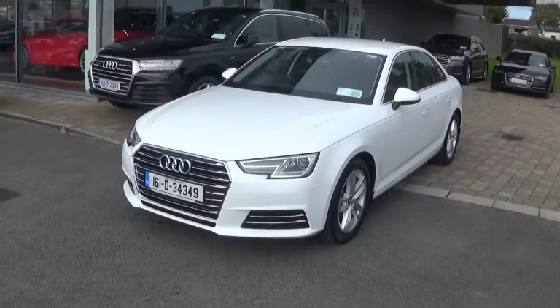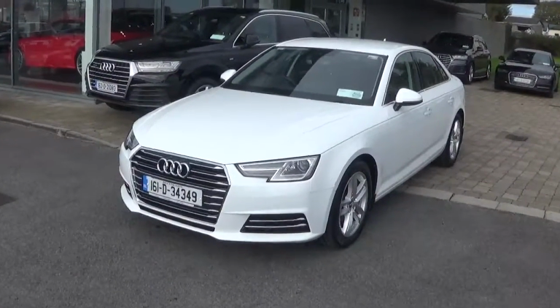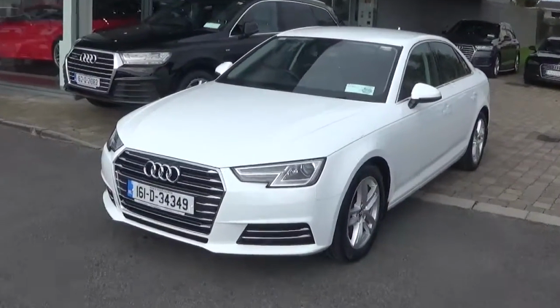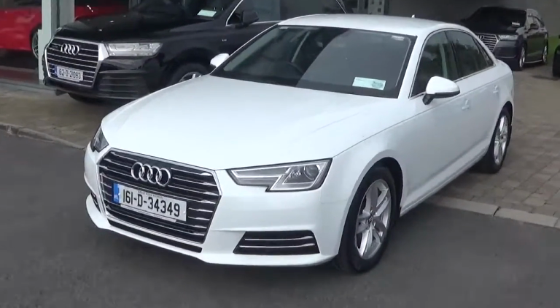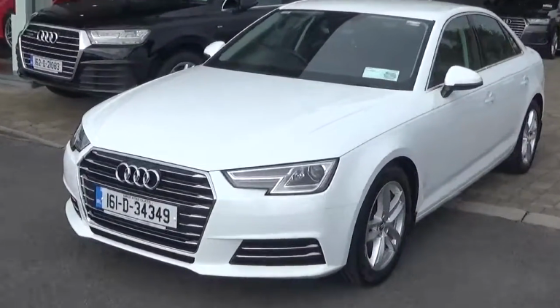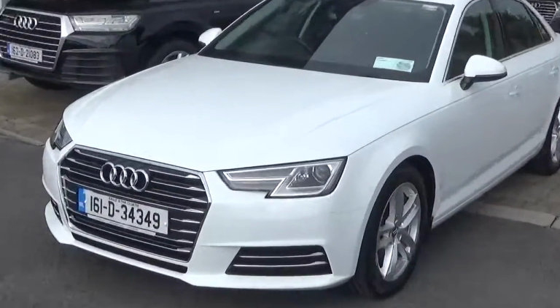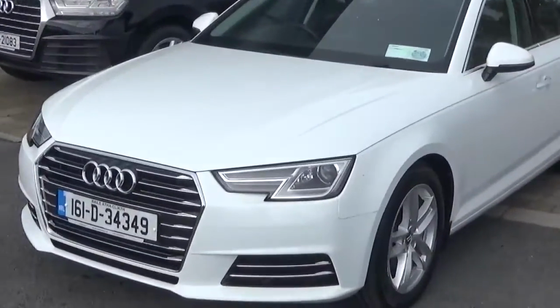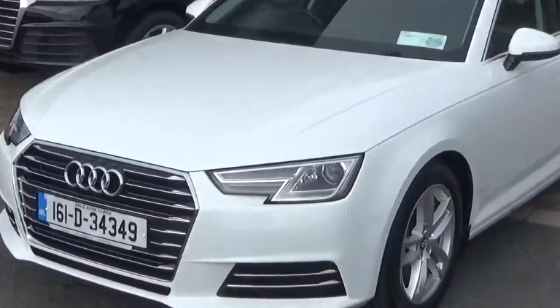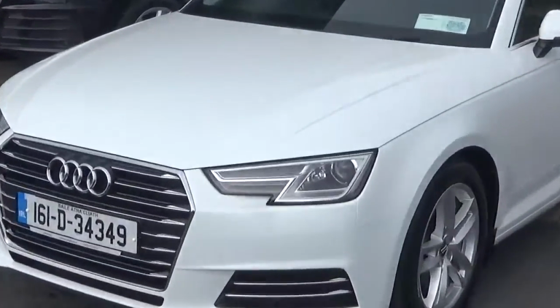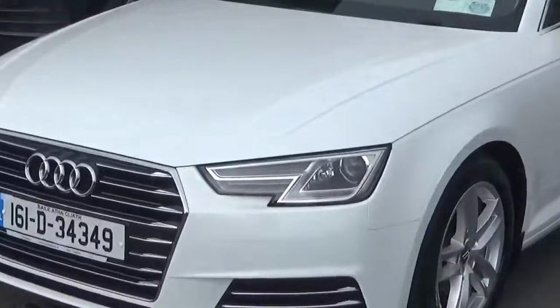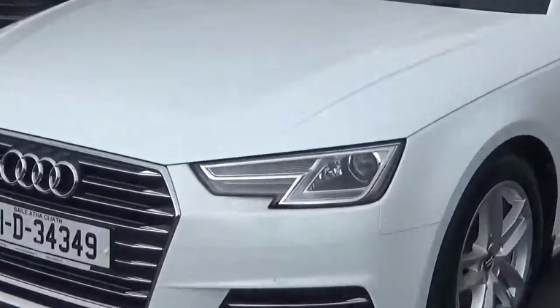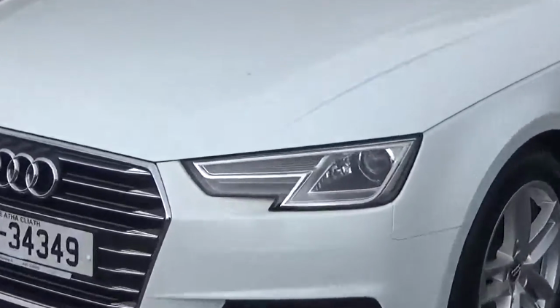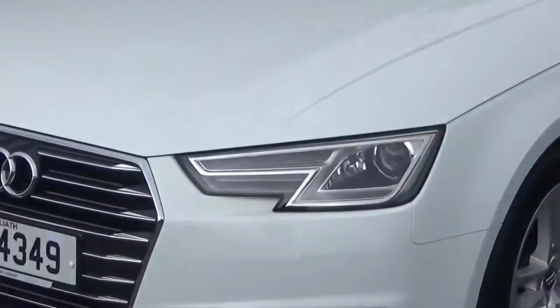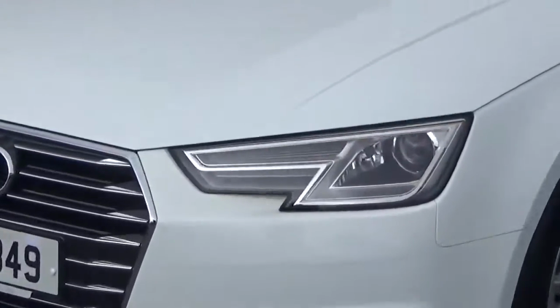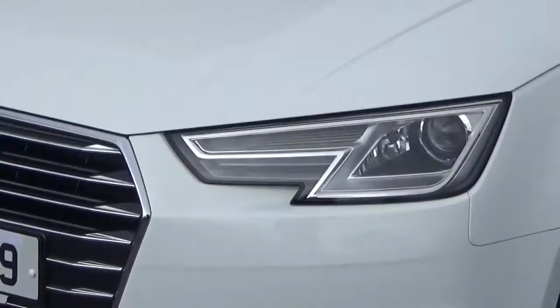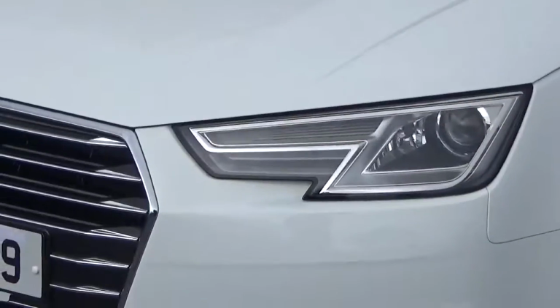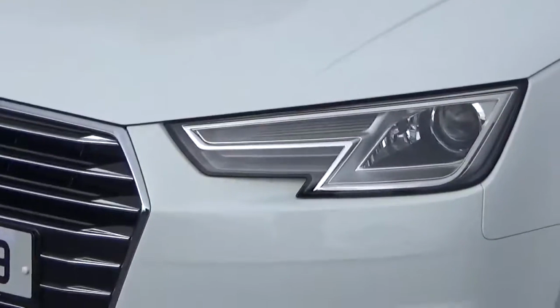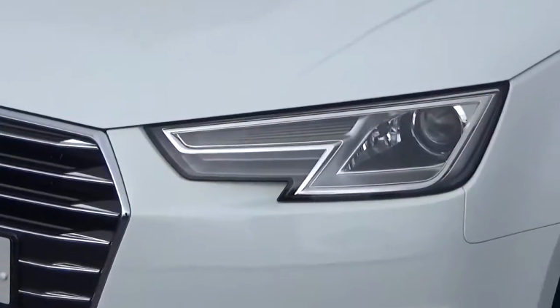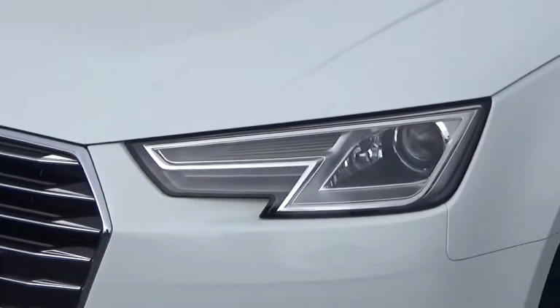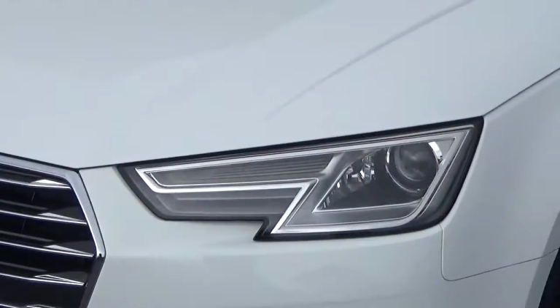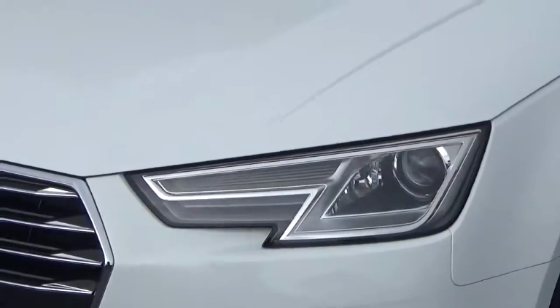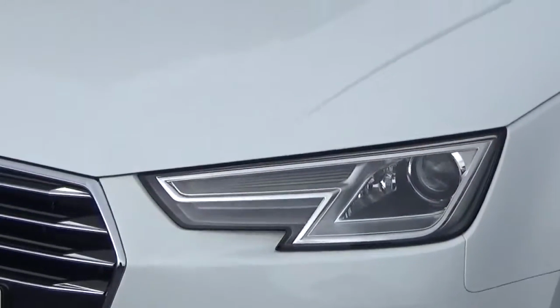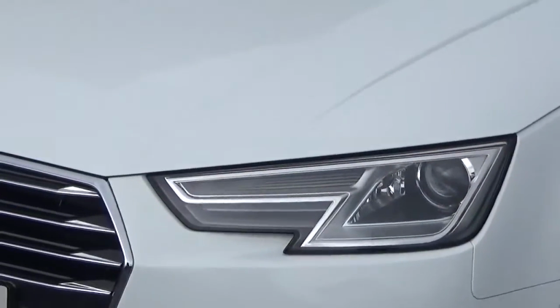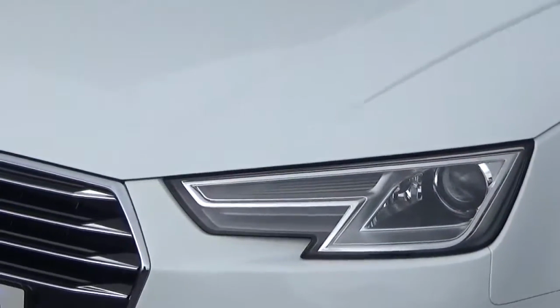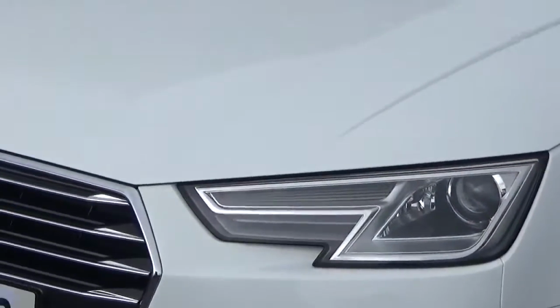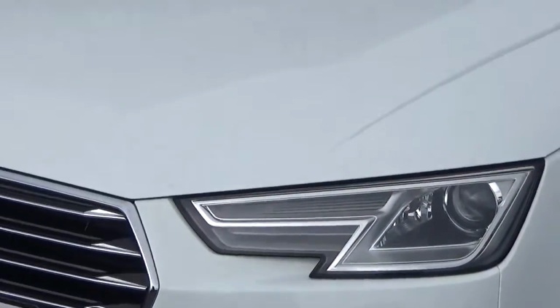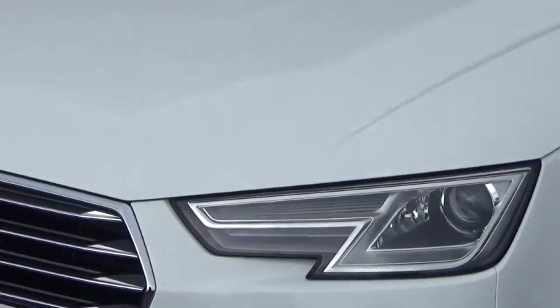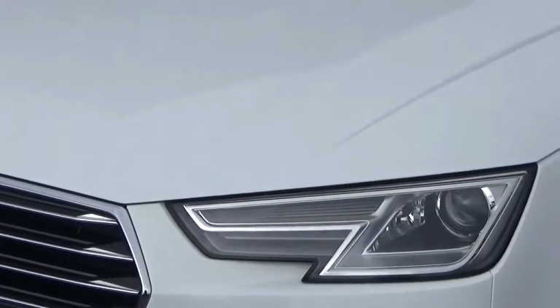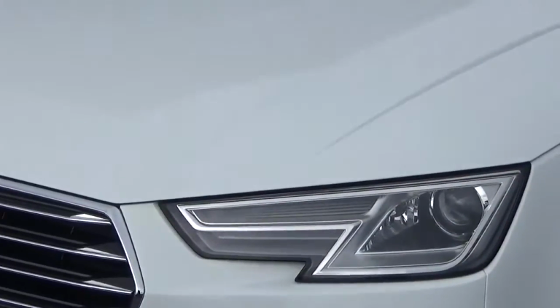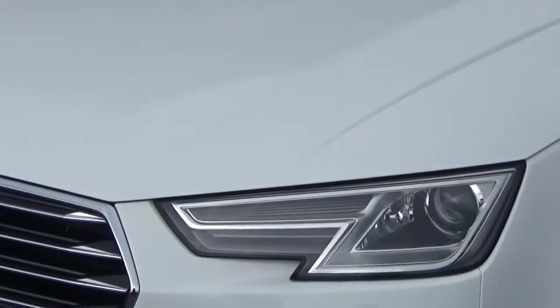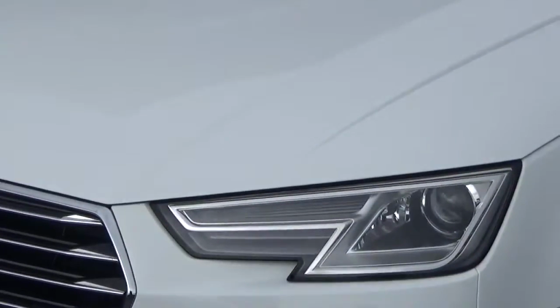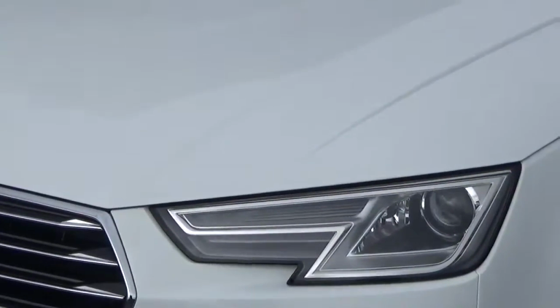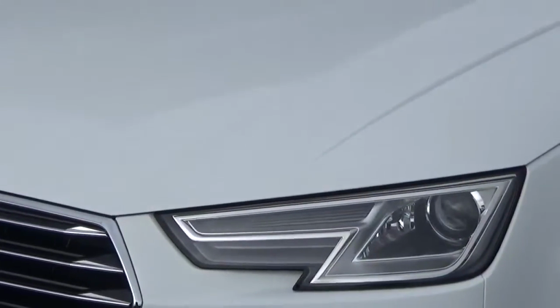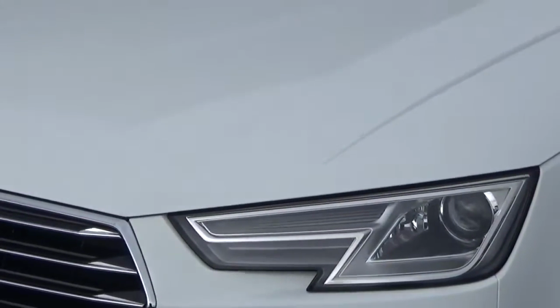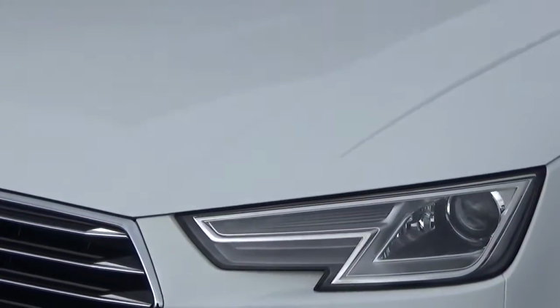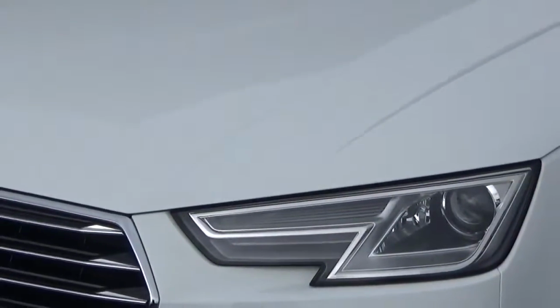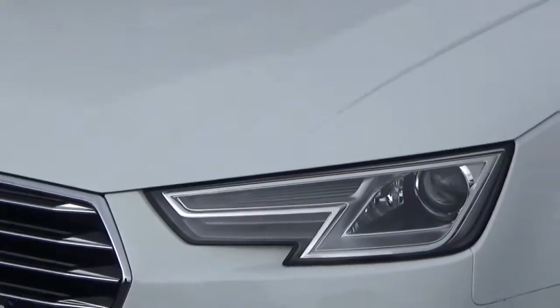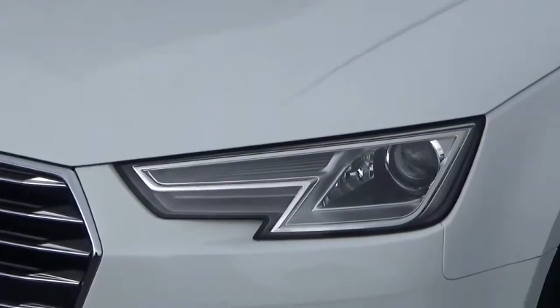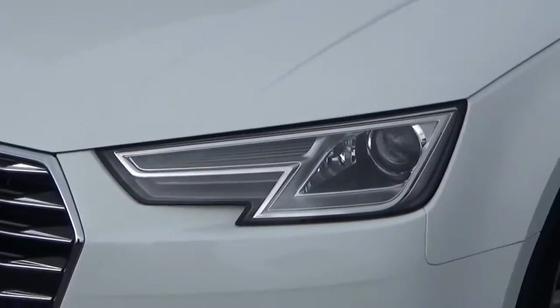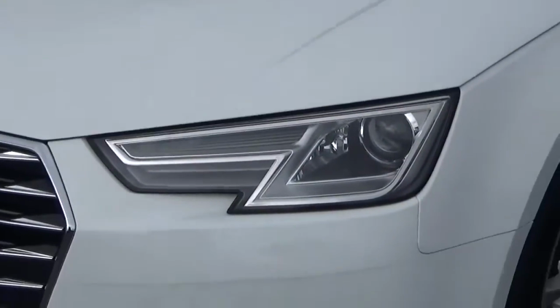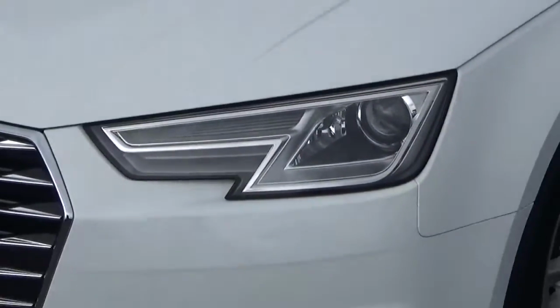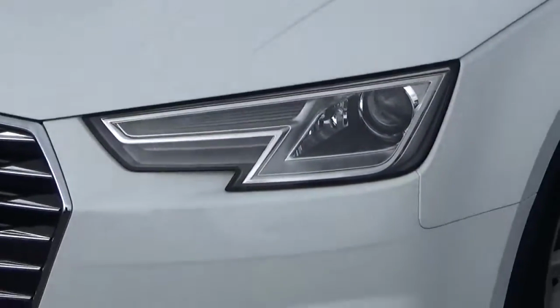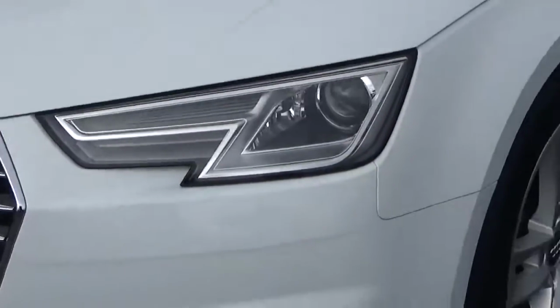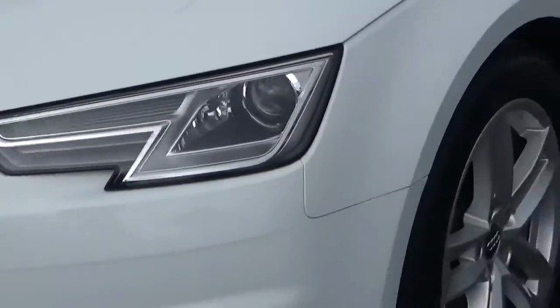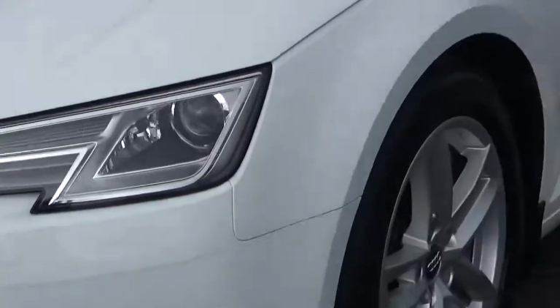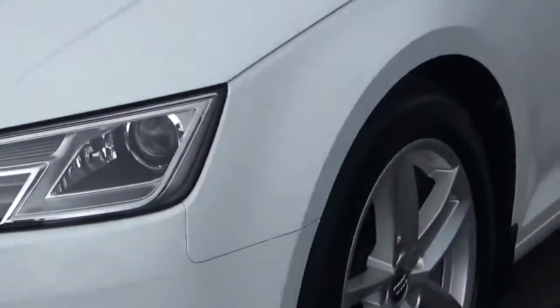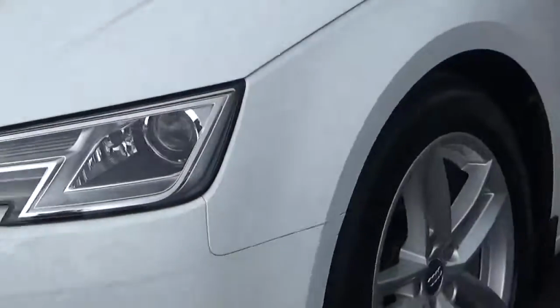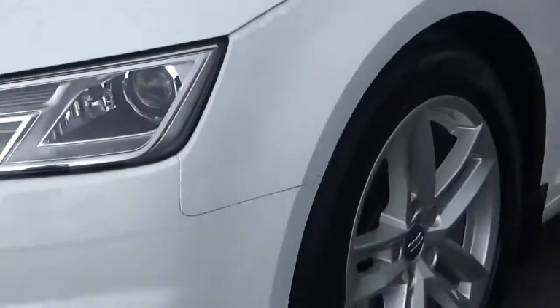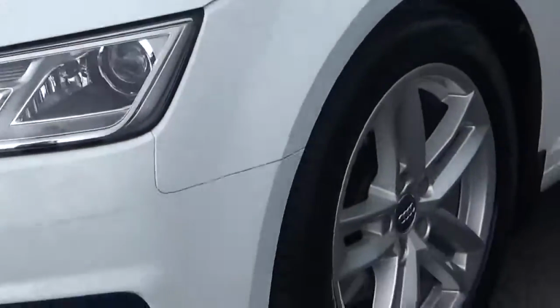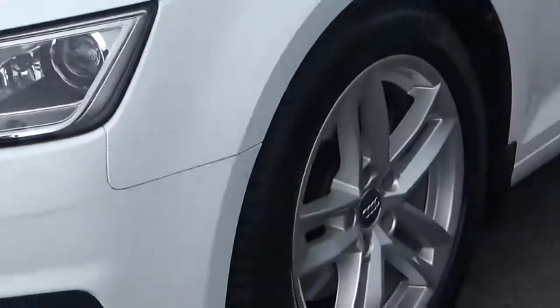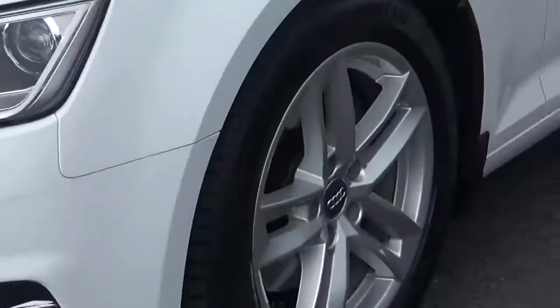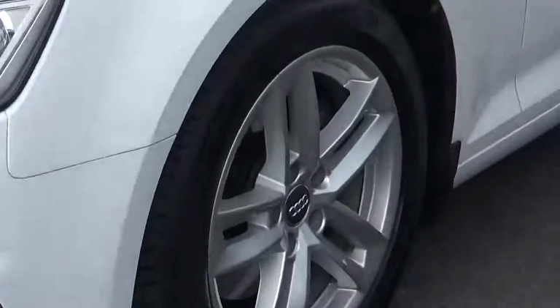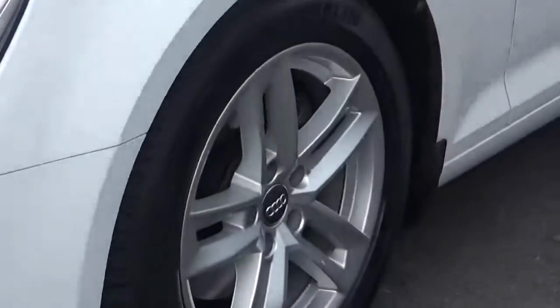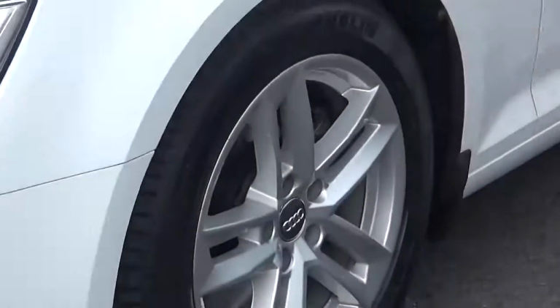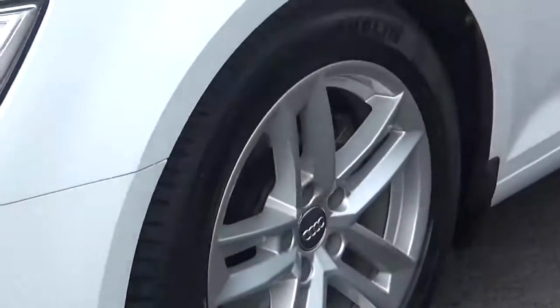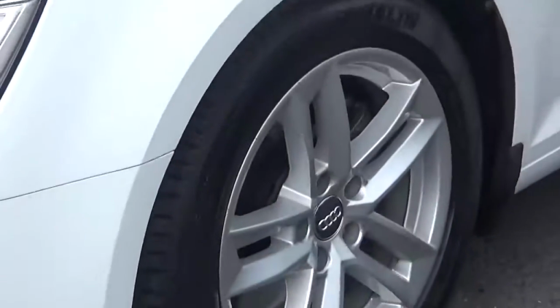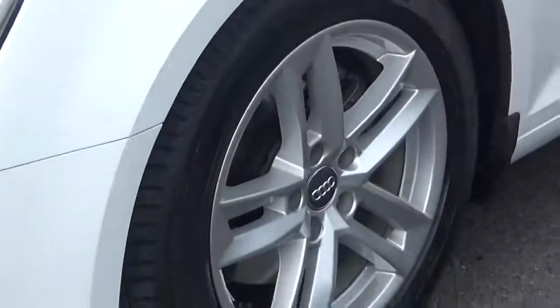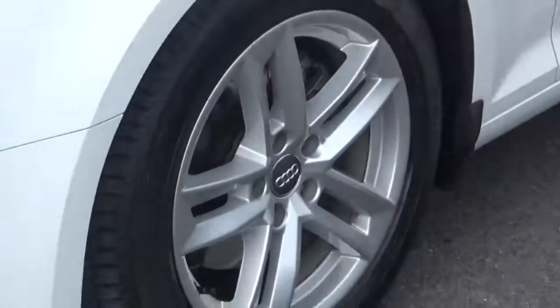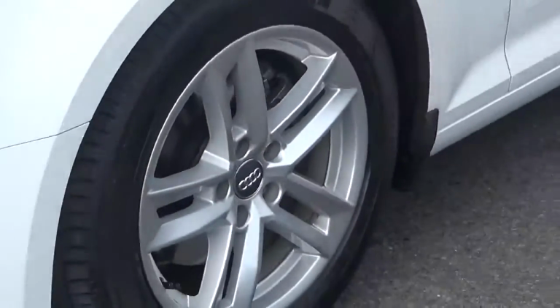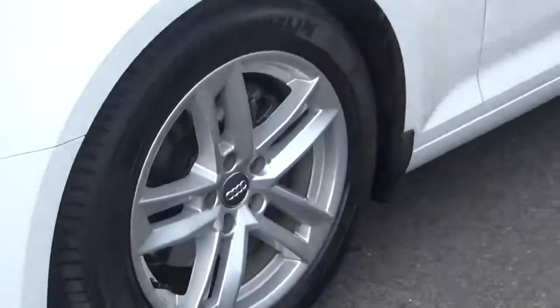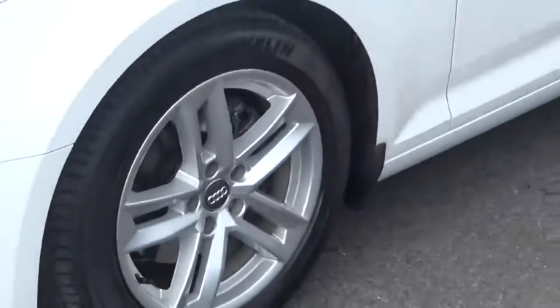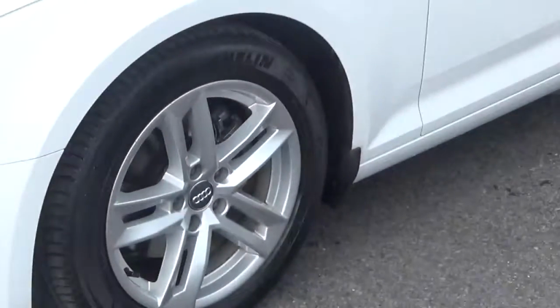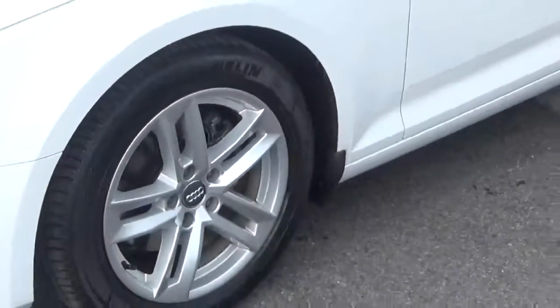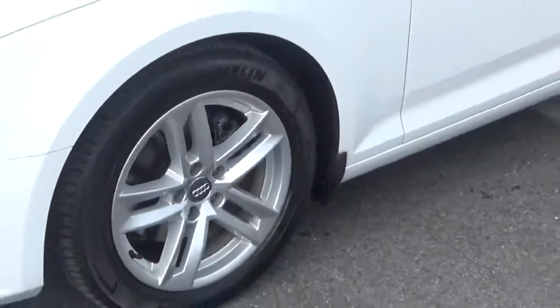Looking at the front of the car, we can see that it comes with xenon headlights with LED daytime running lights, along with these 17-inch alloys which we see here.